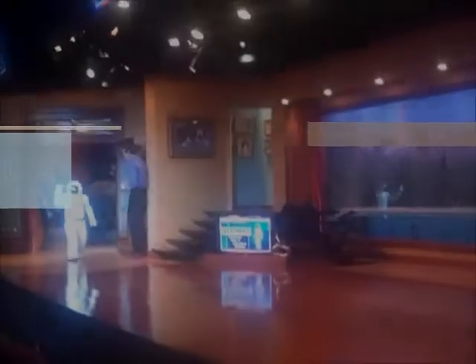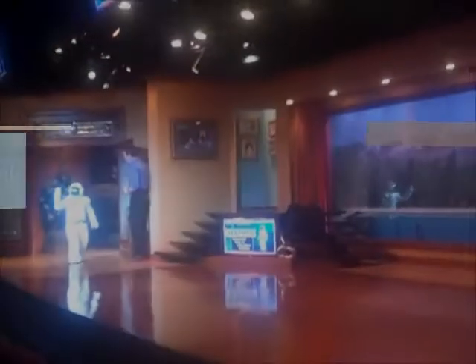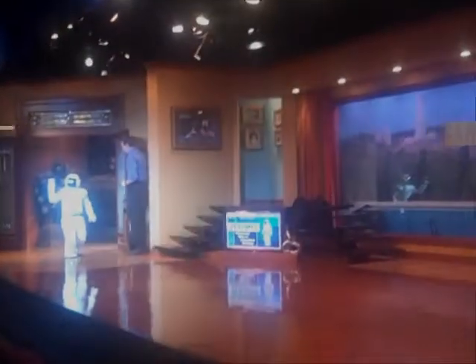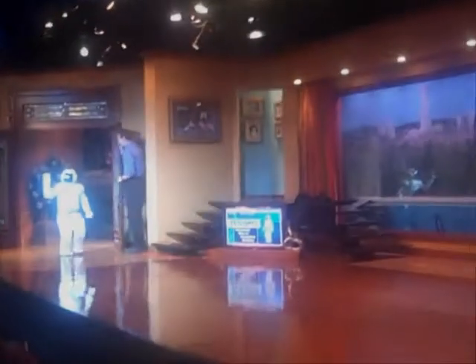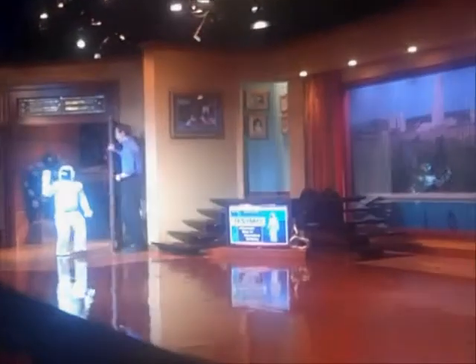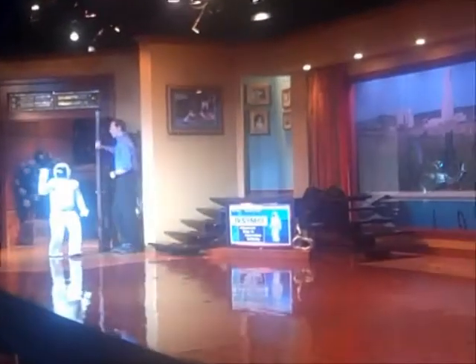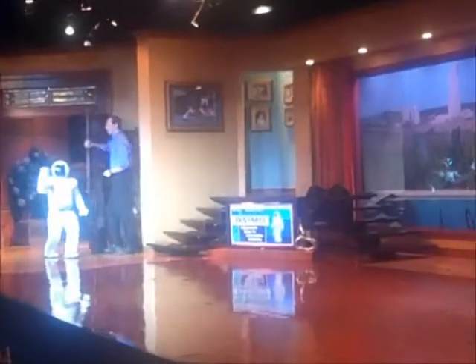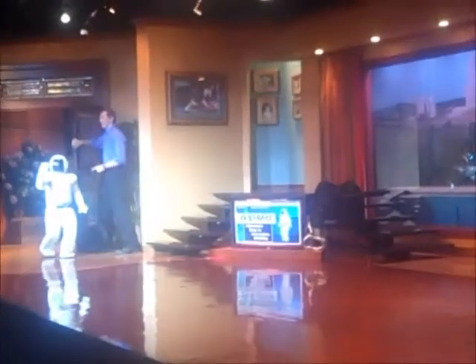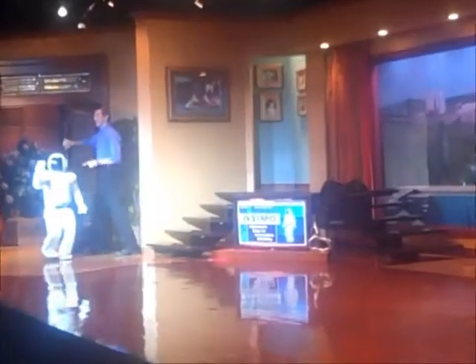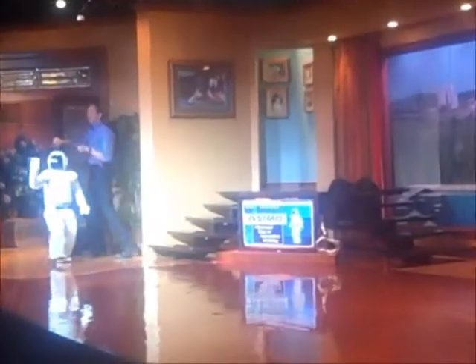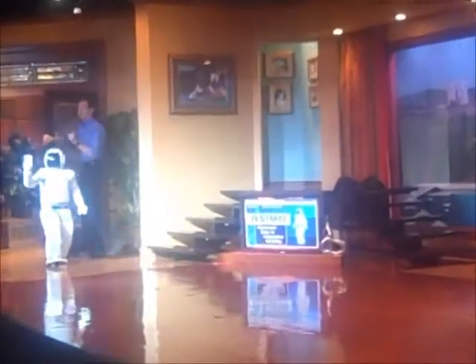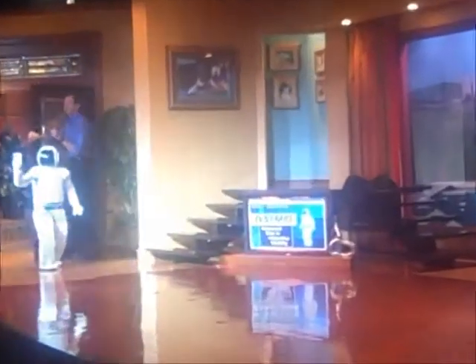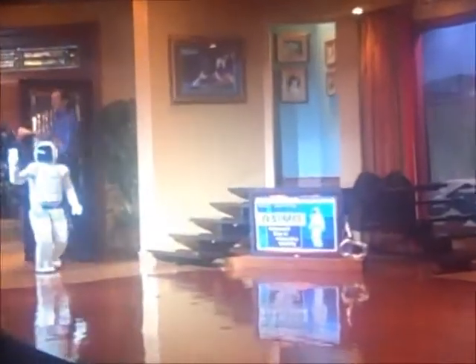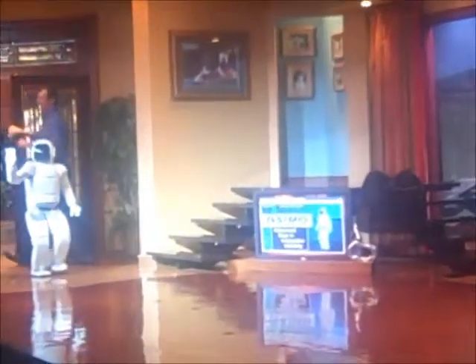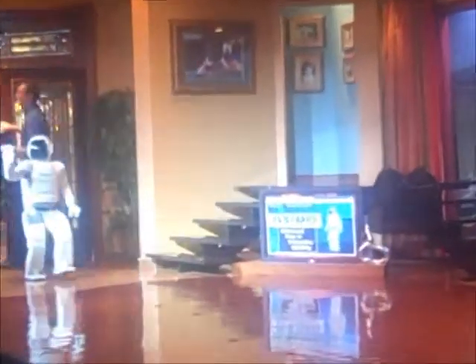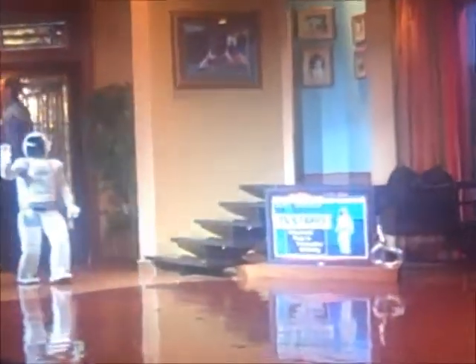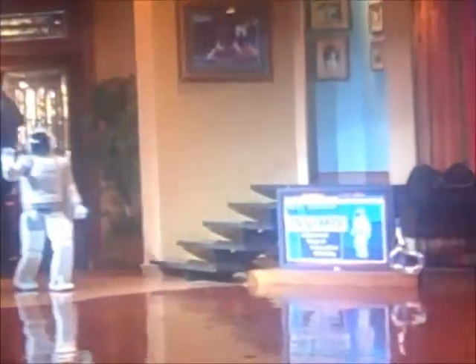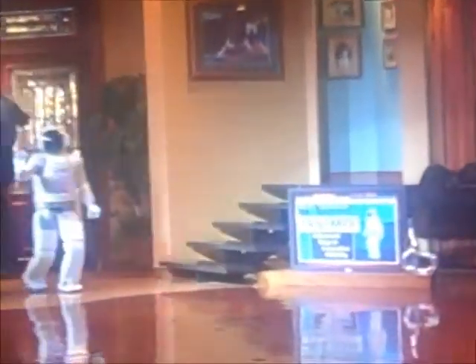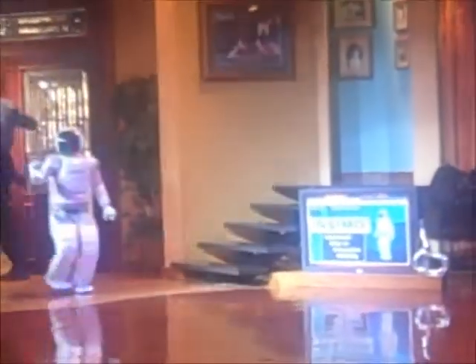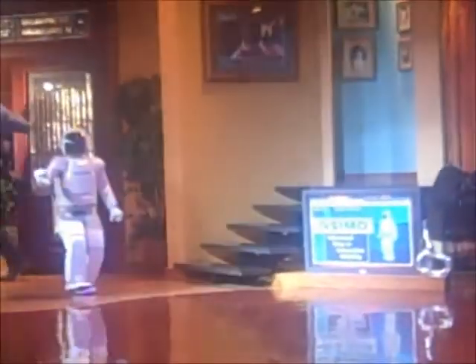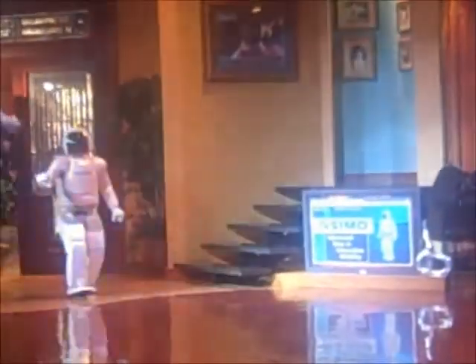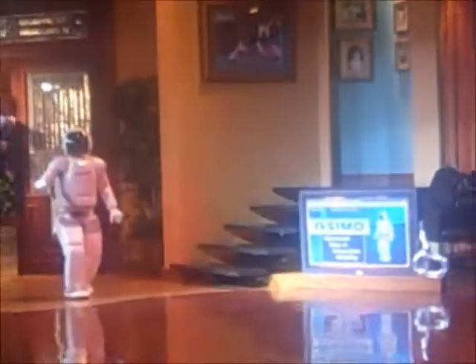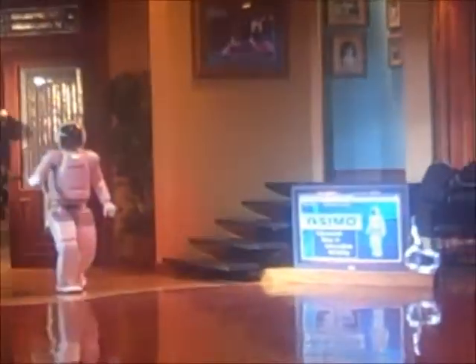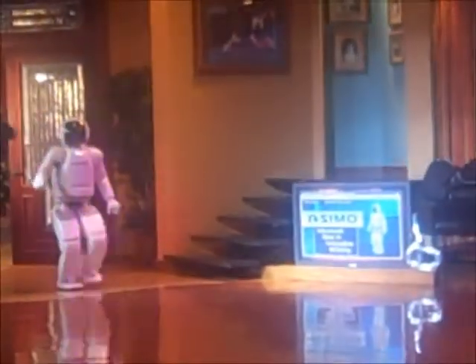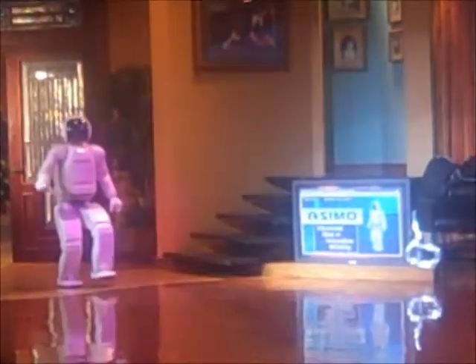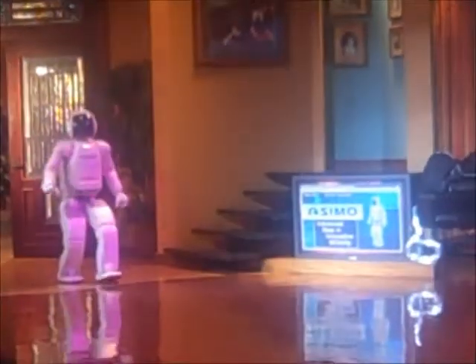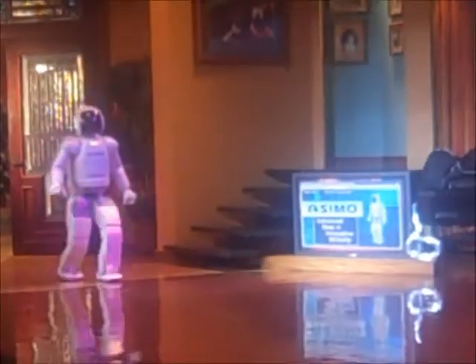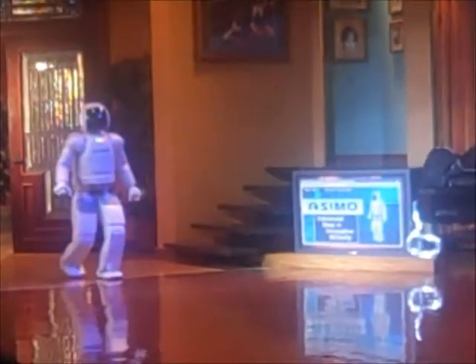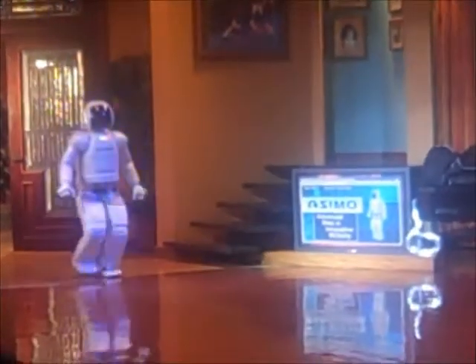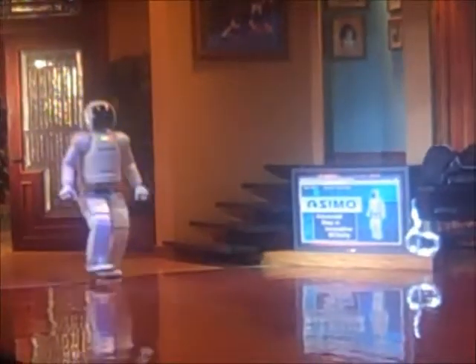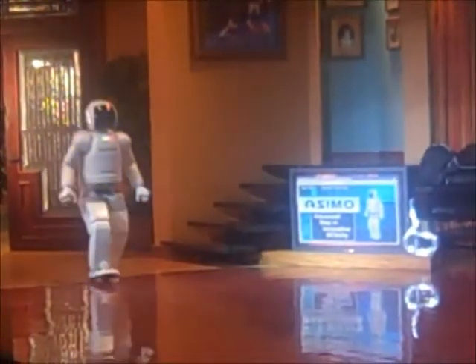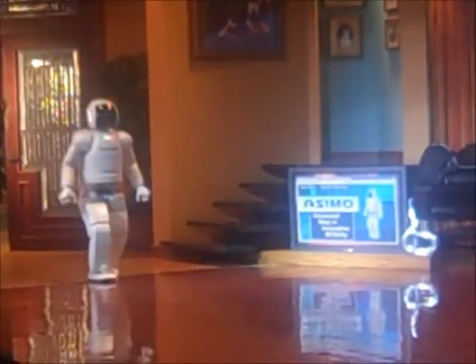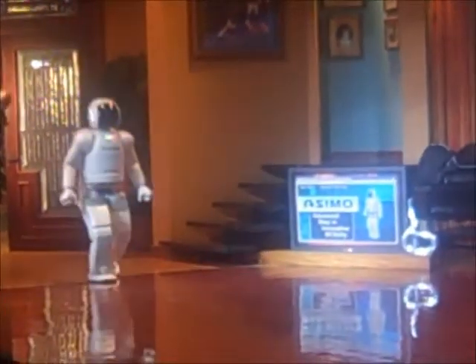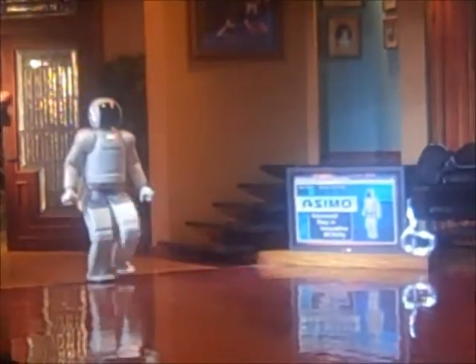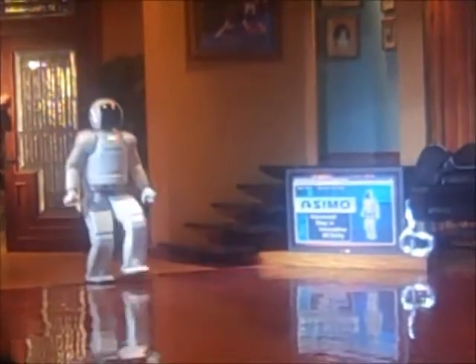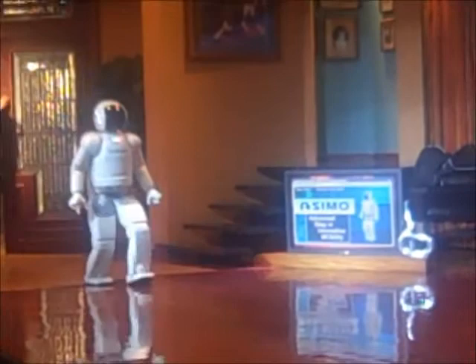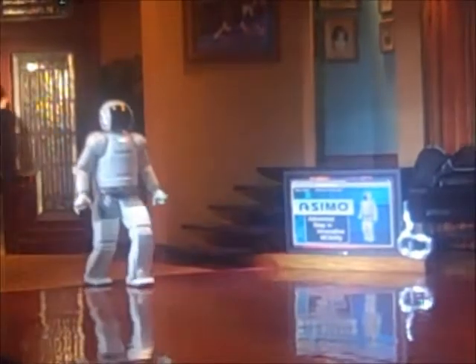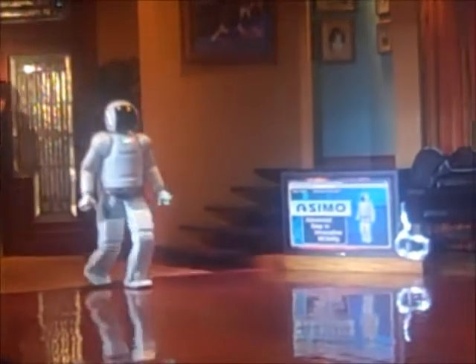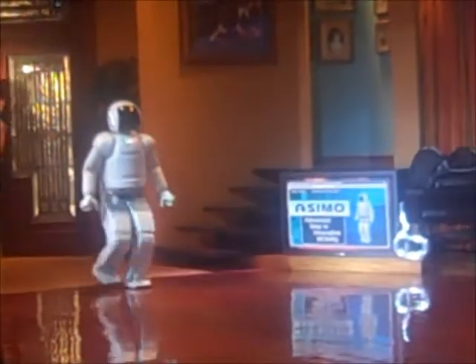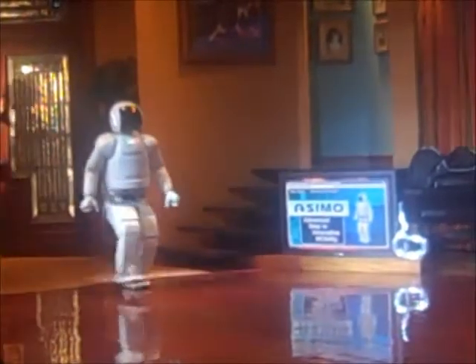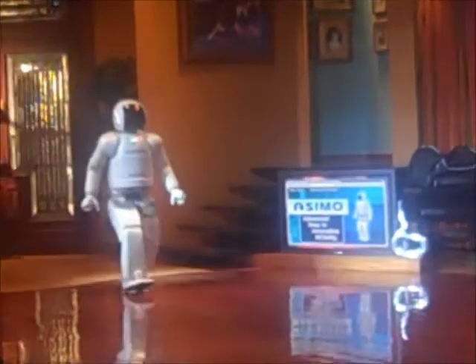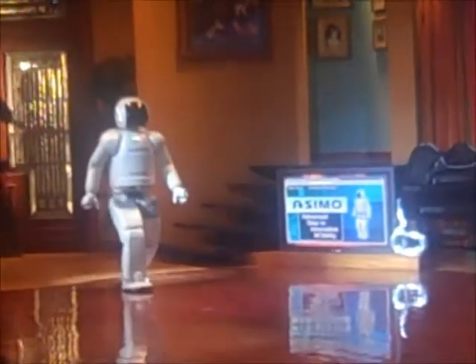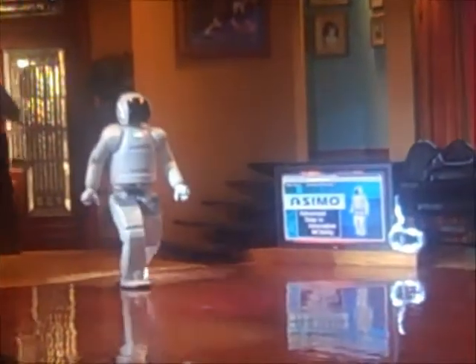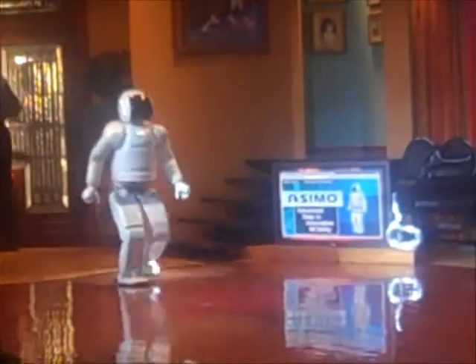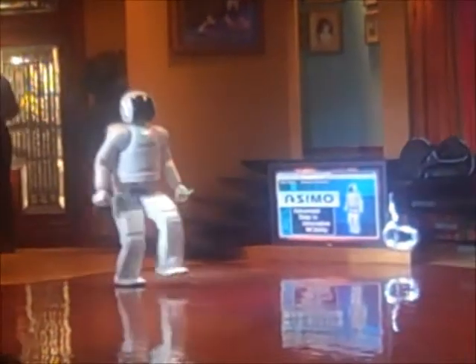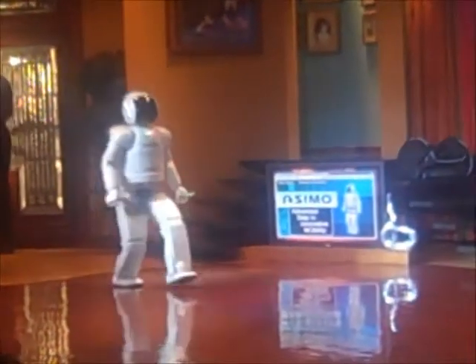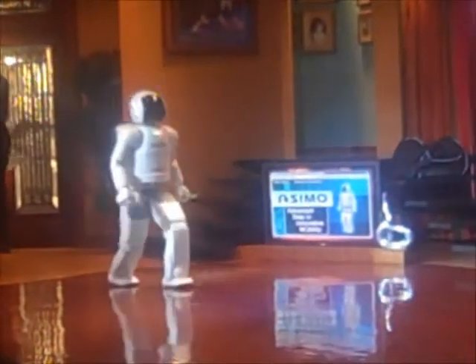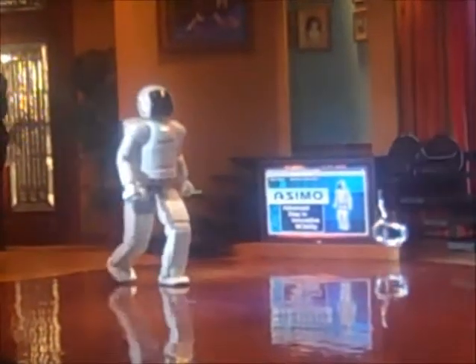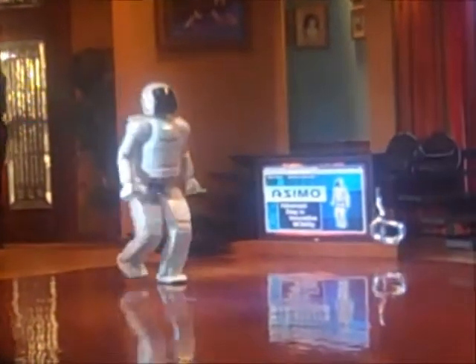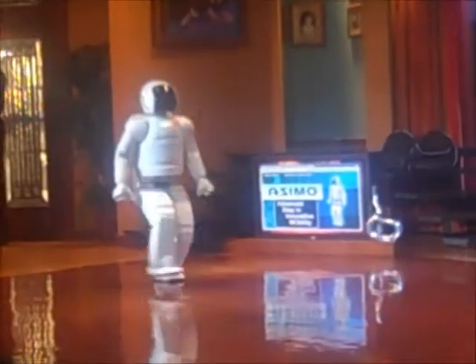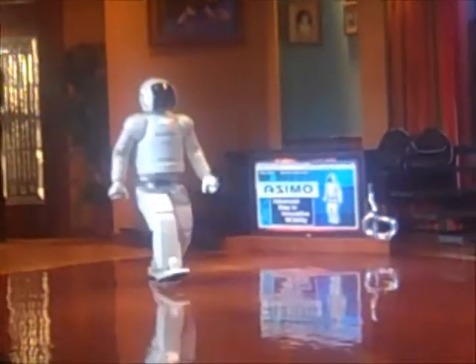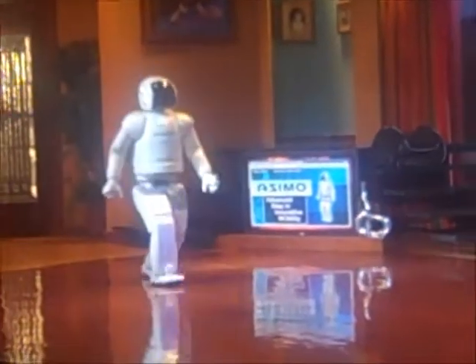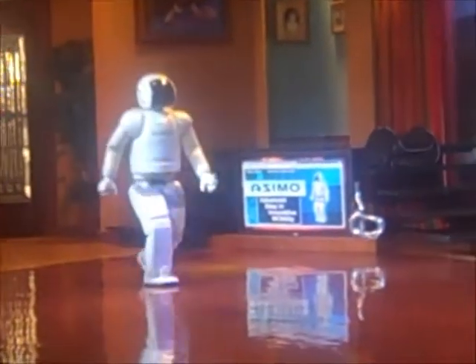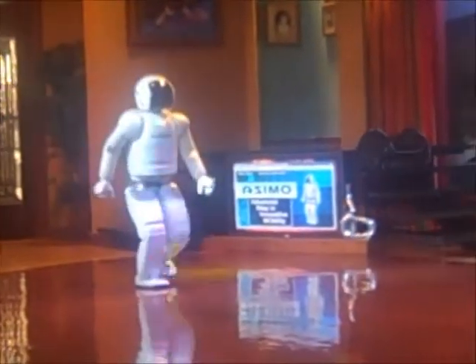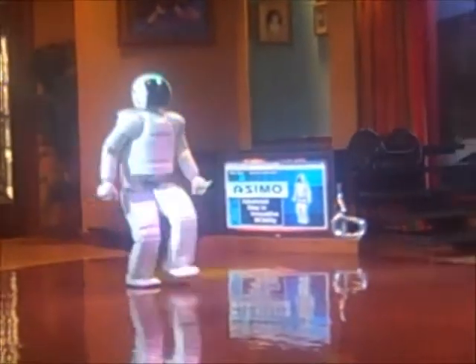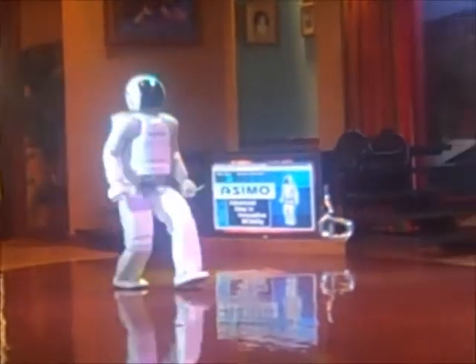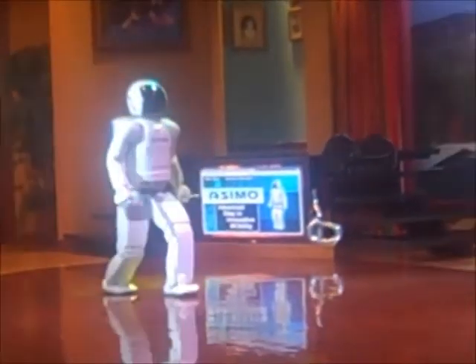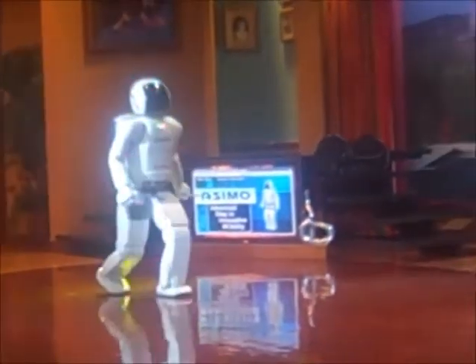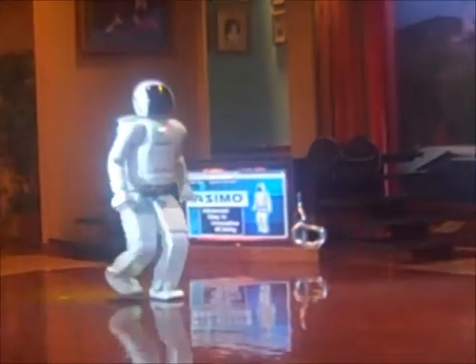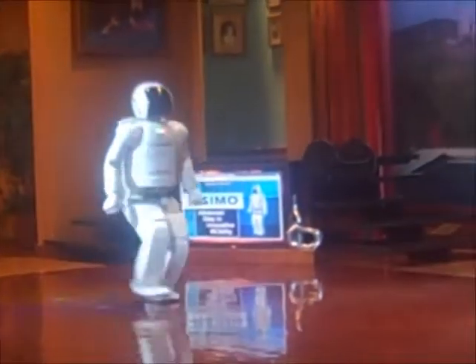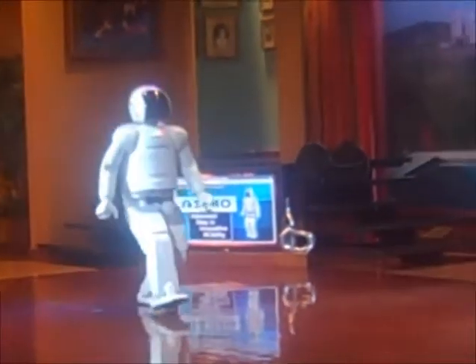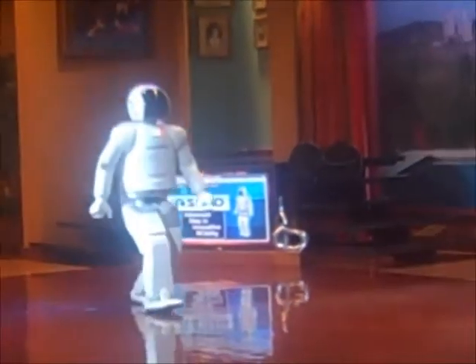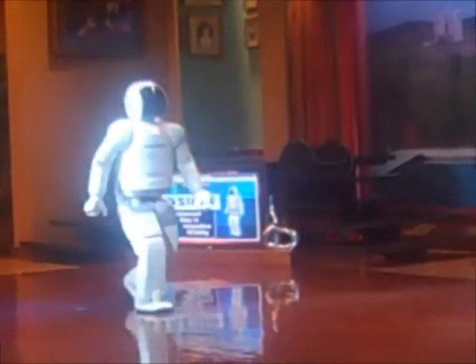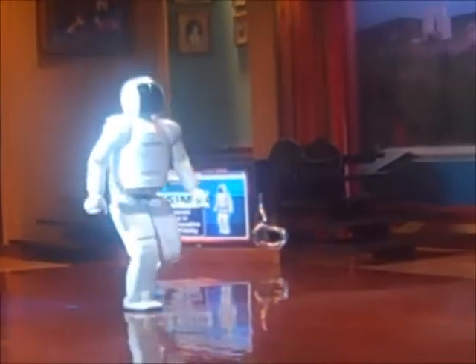You know what? That is a great idea. Everybody, join me in welcoming the newest member of our family — Osimo!